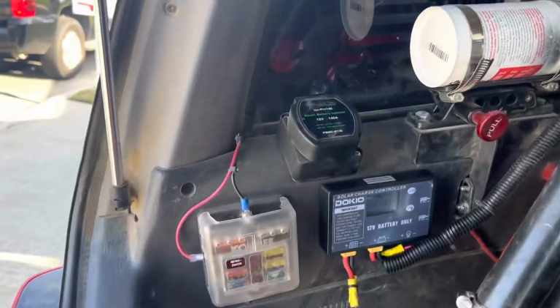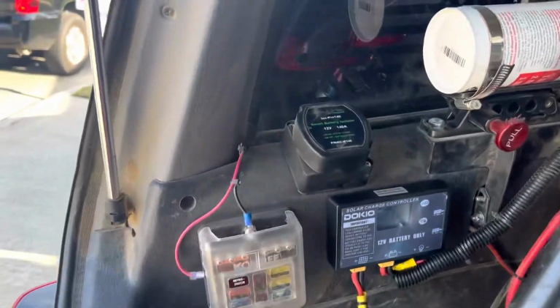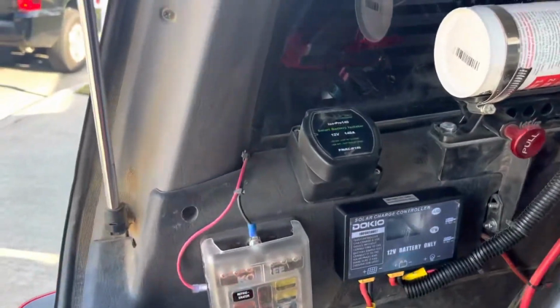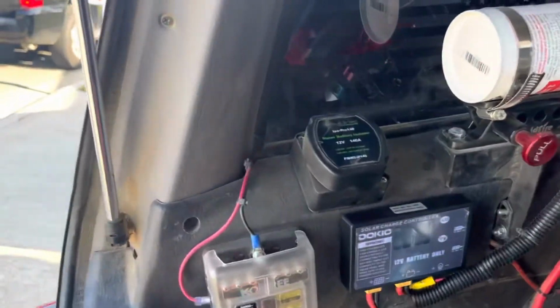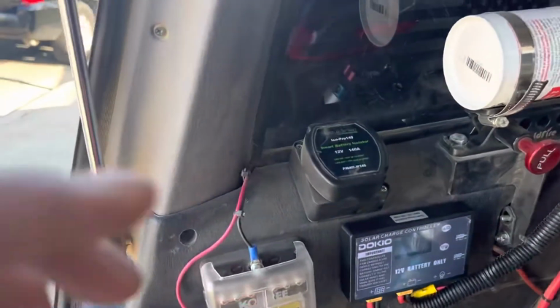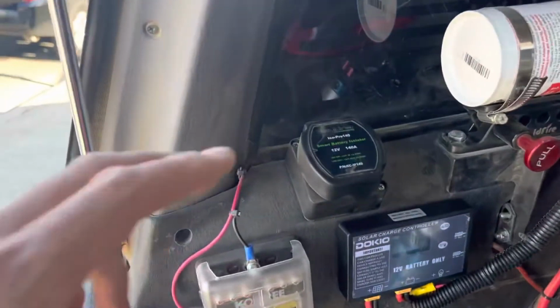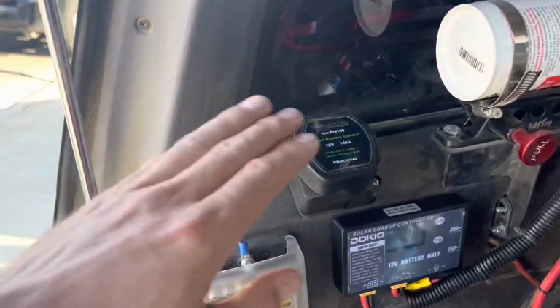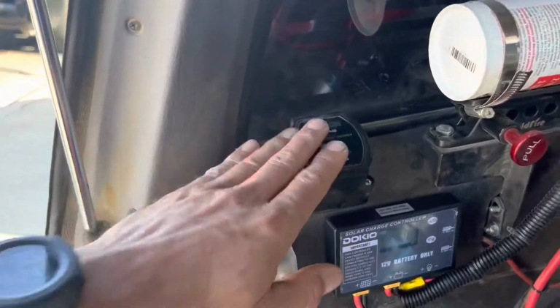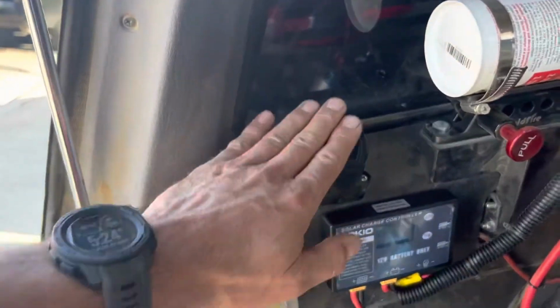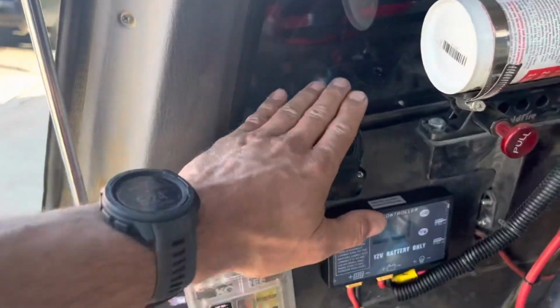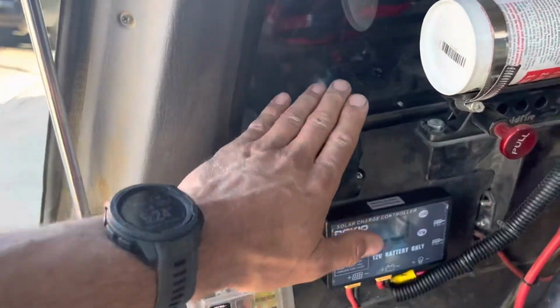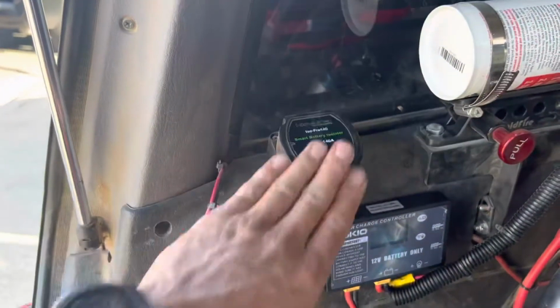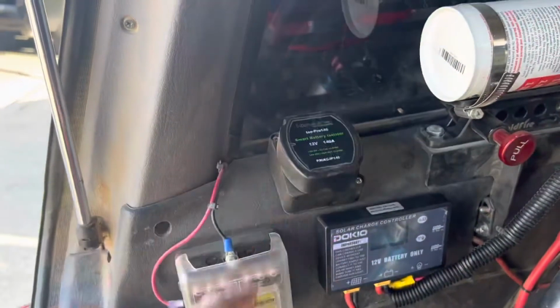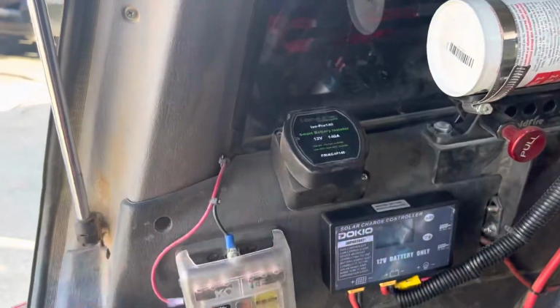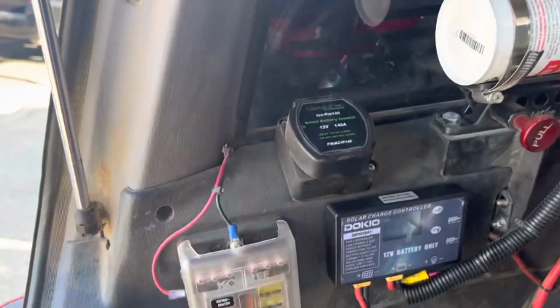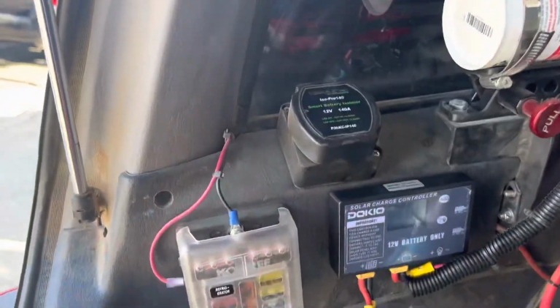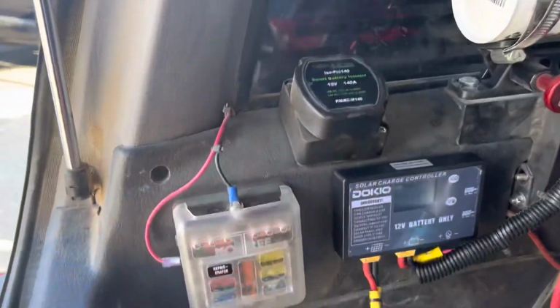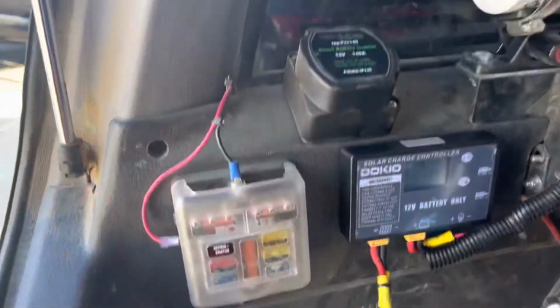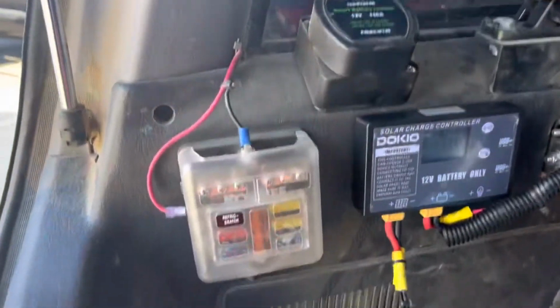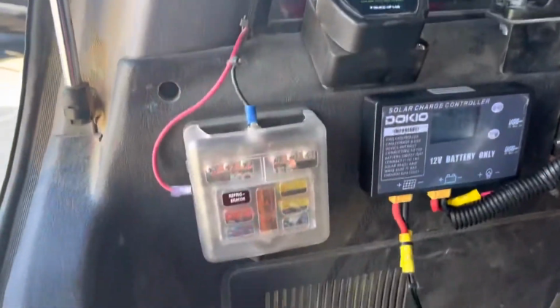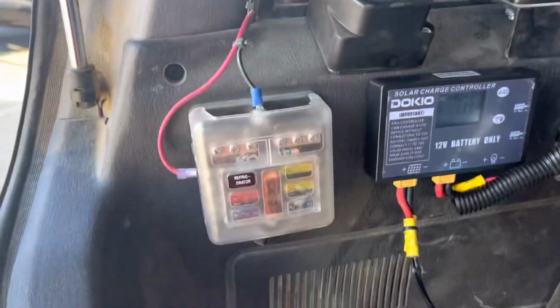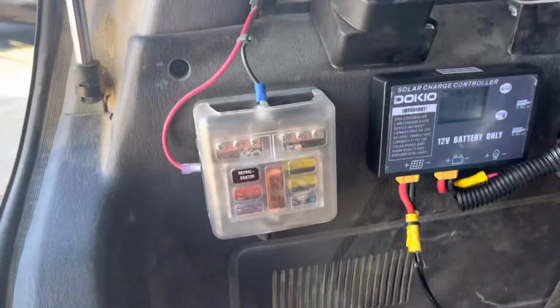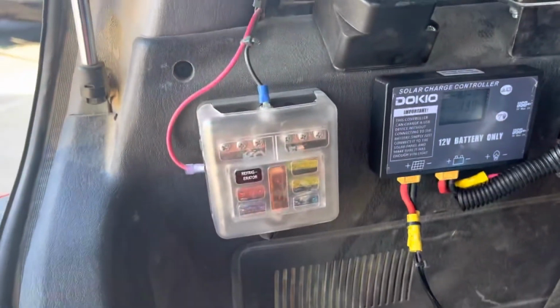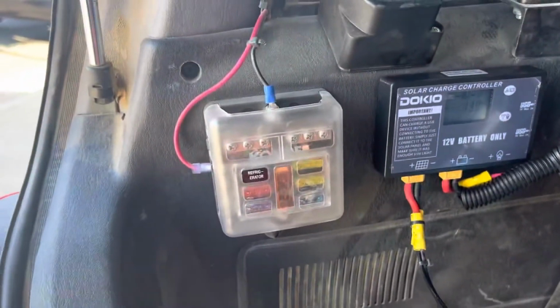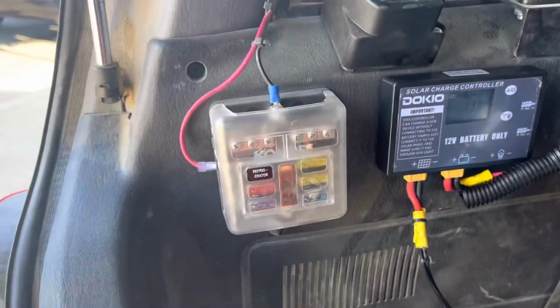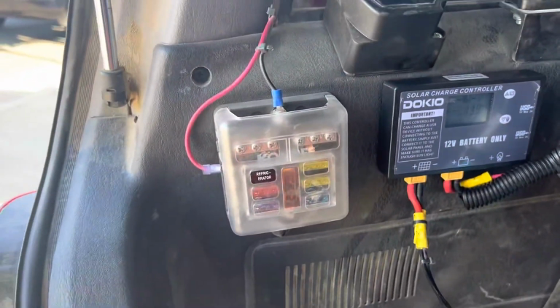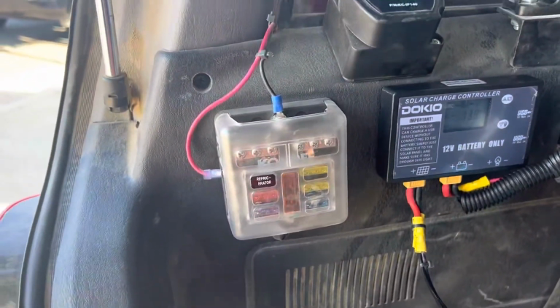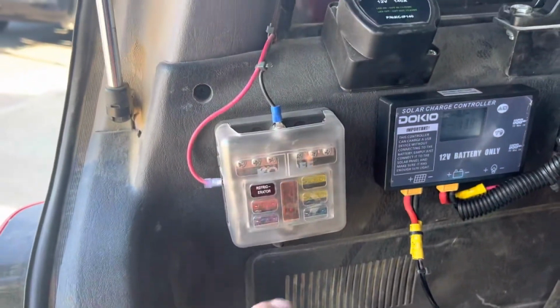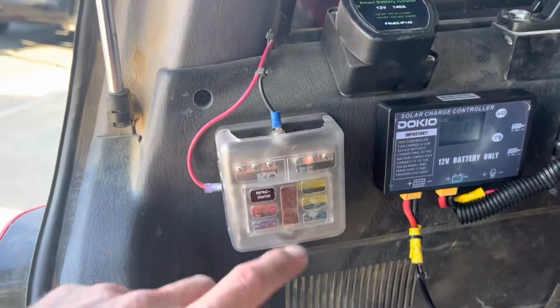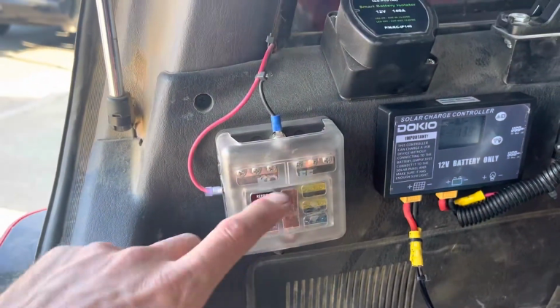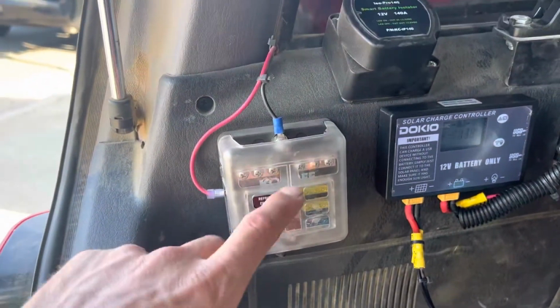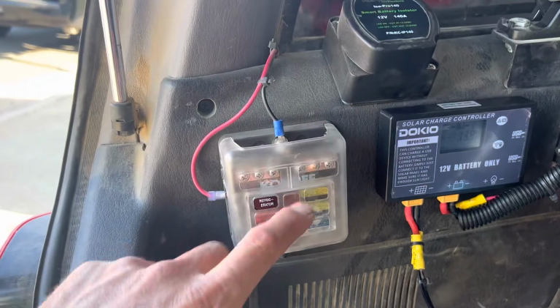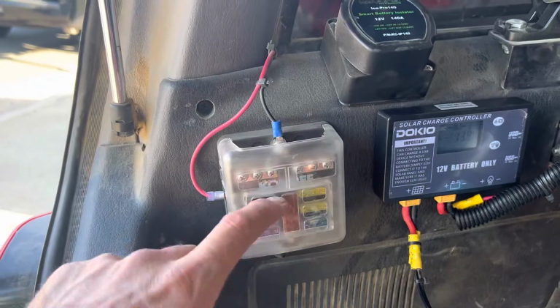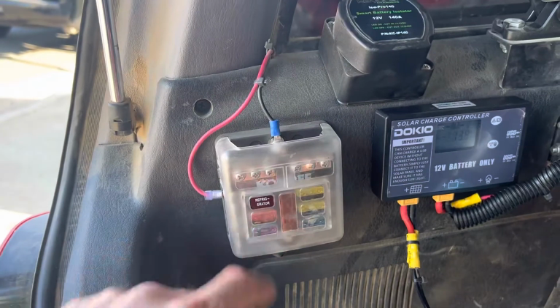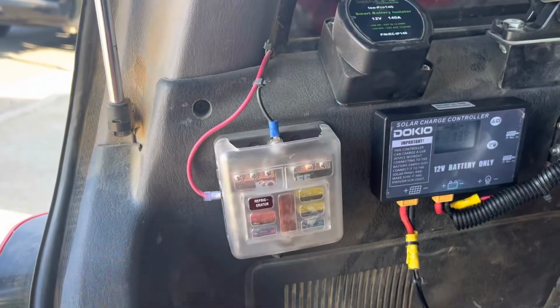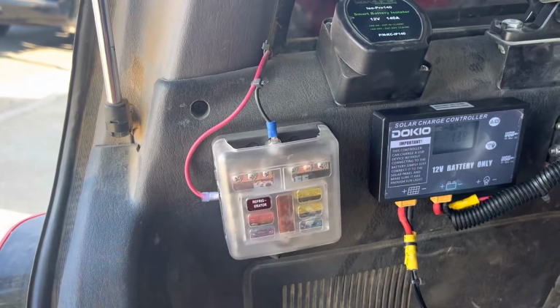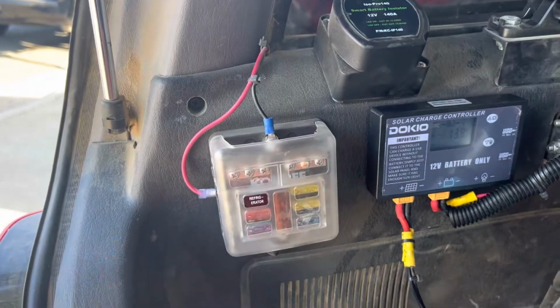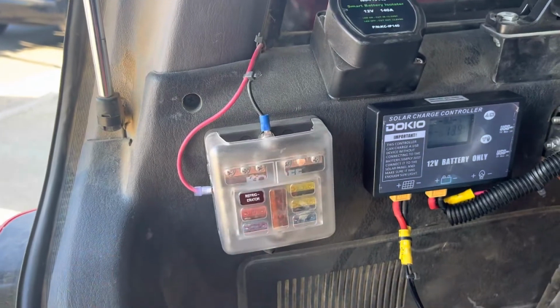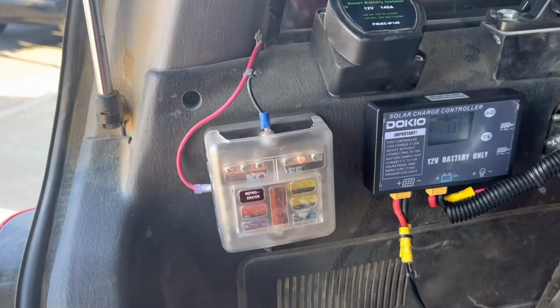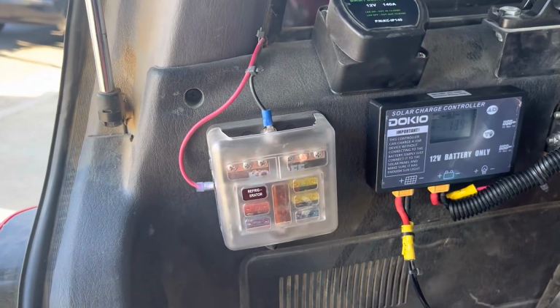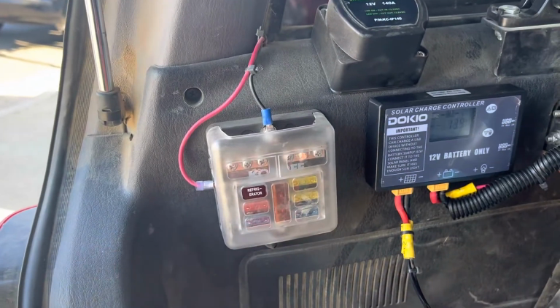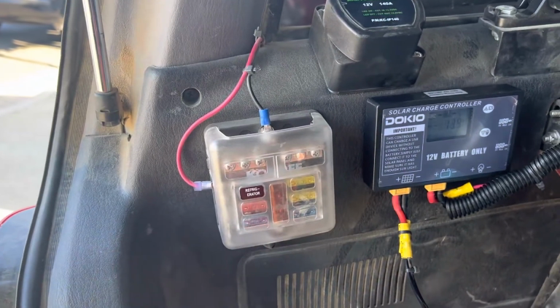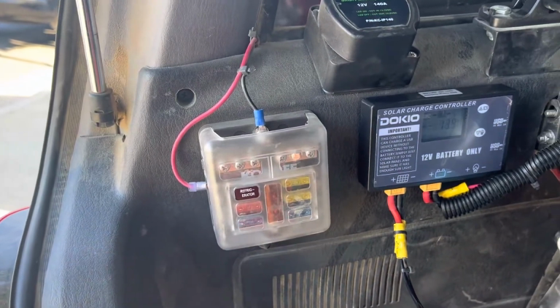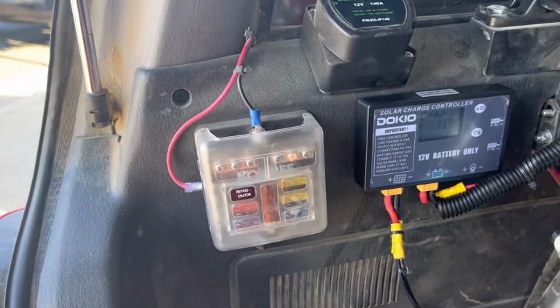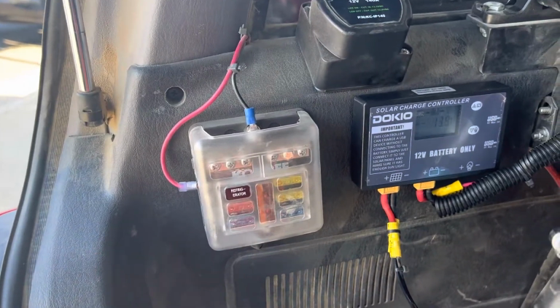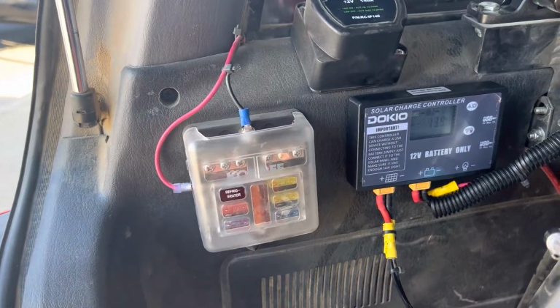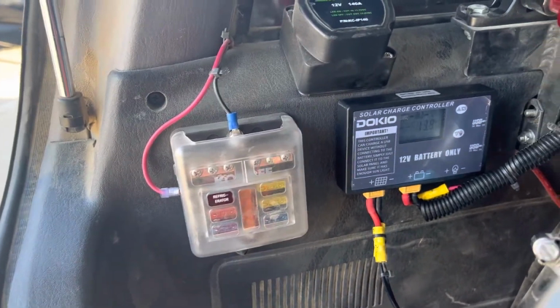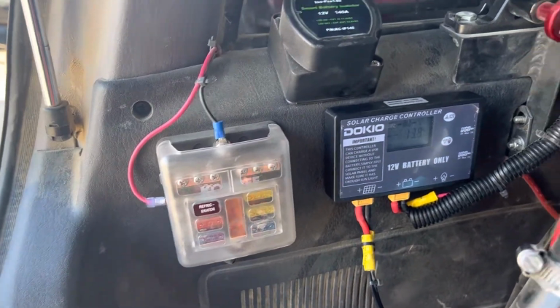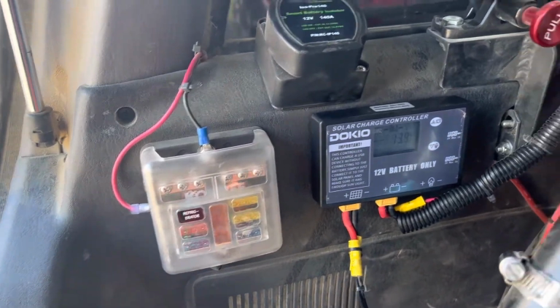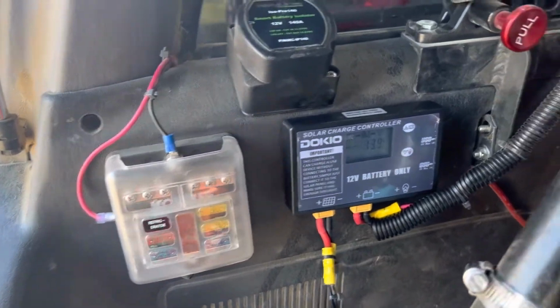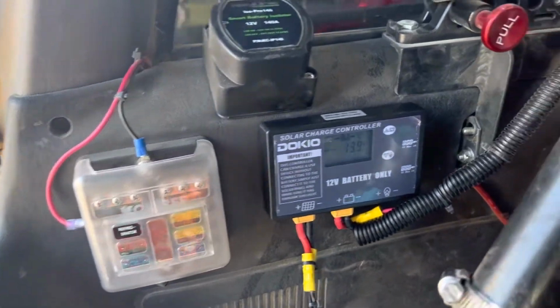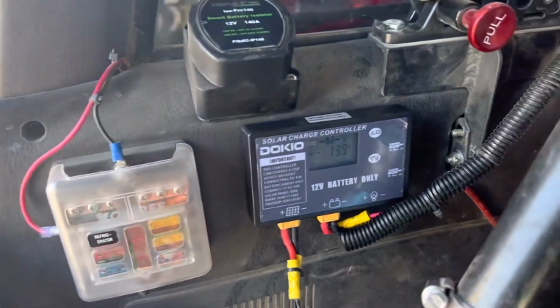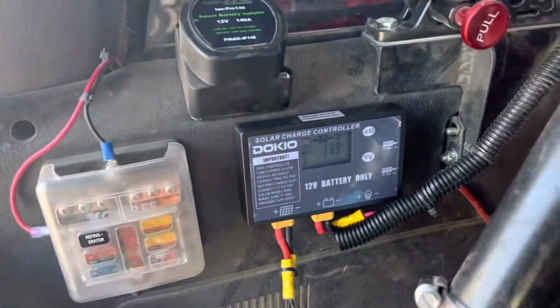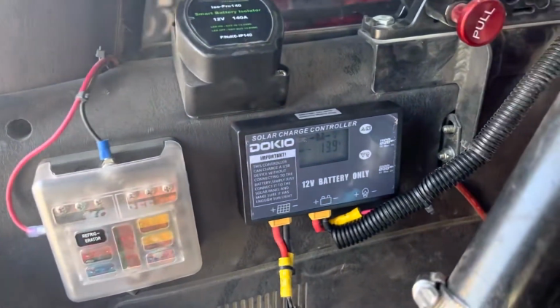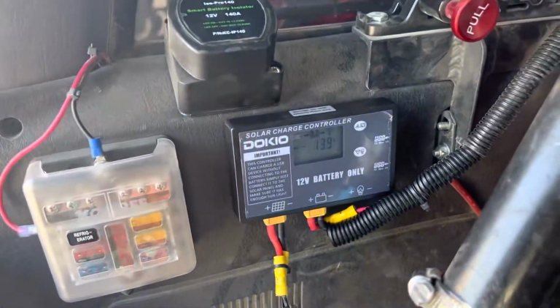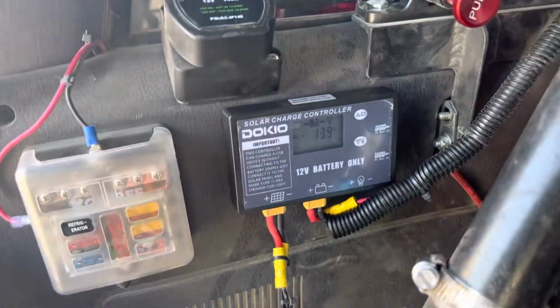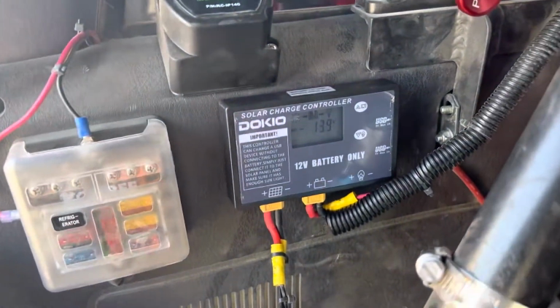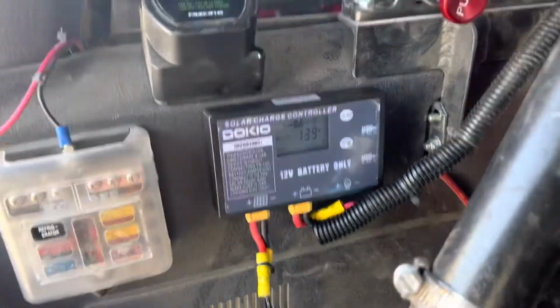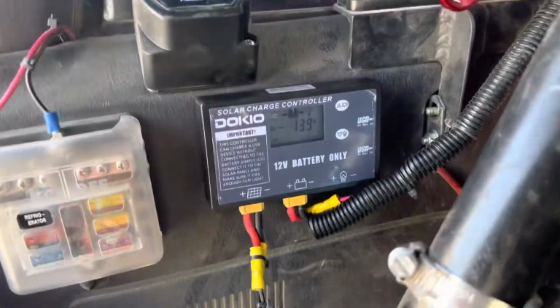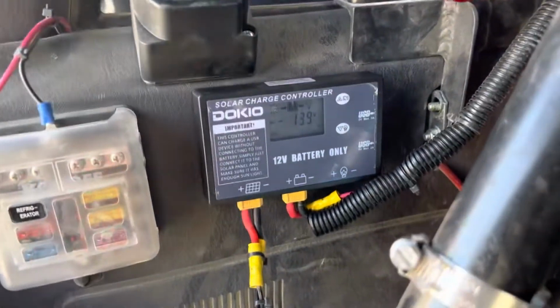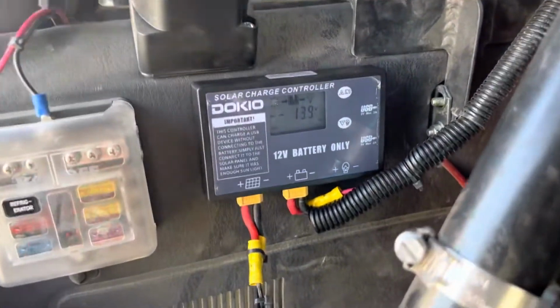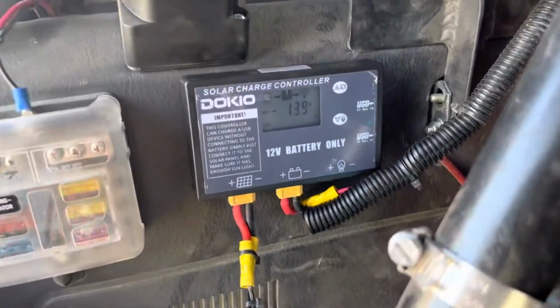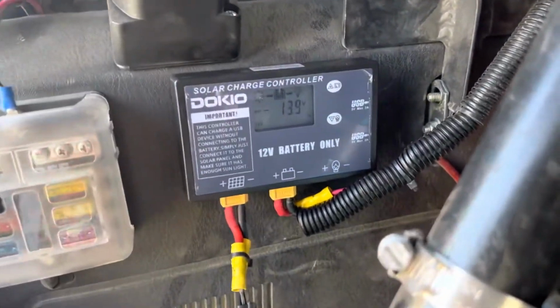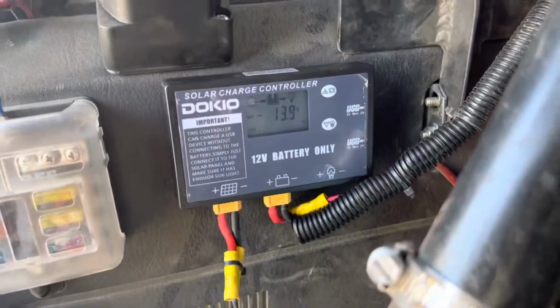Got an isolator here, power box, fuse block, and then I got a solar charge controller.